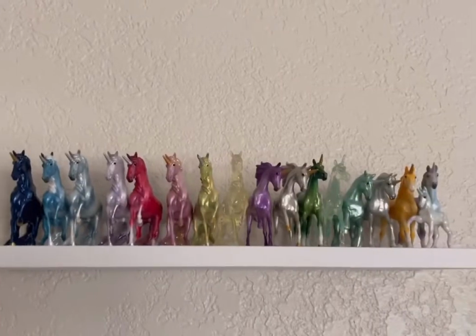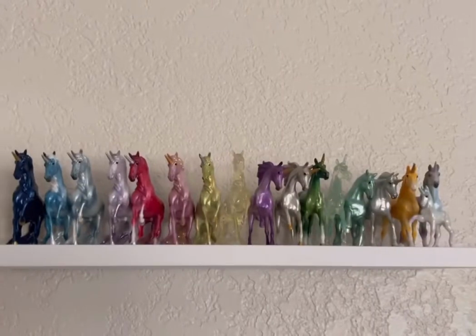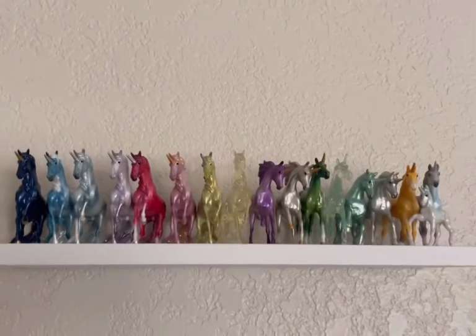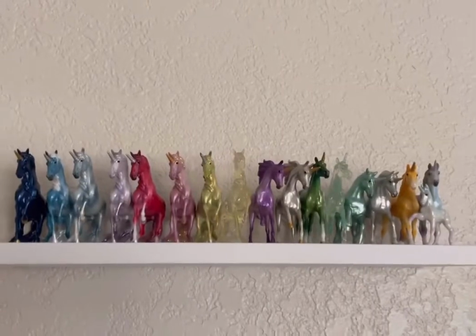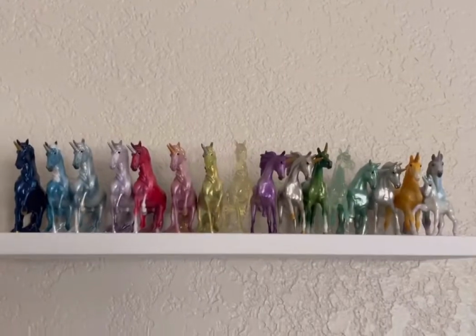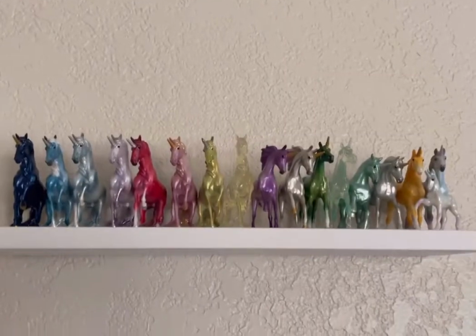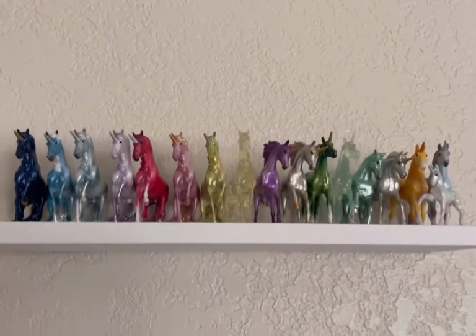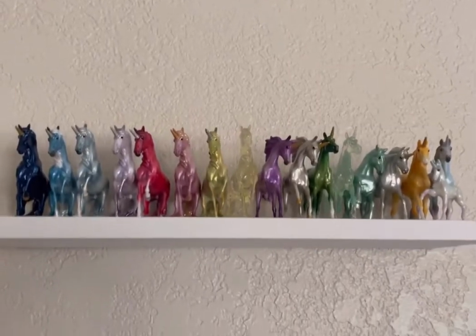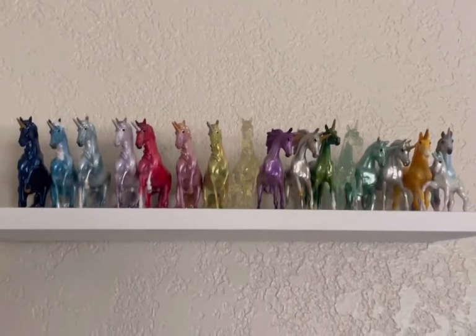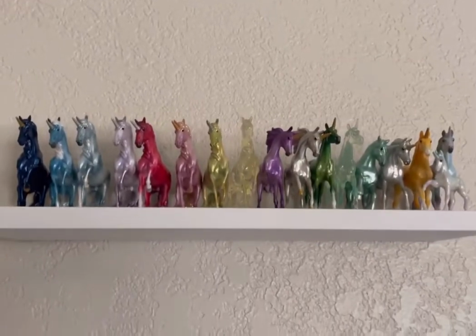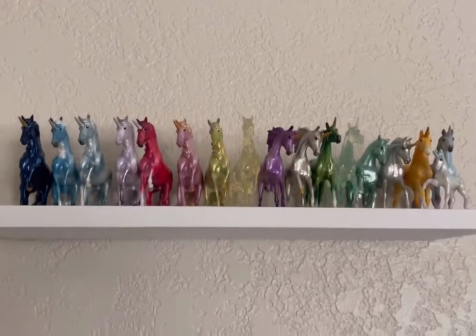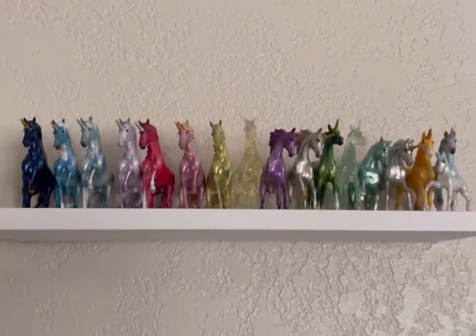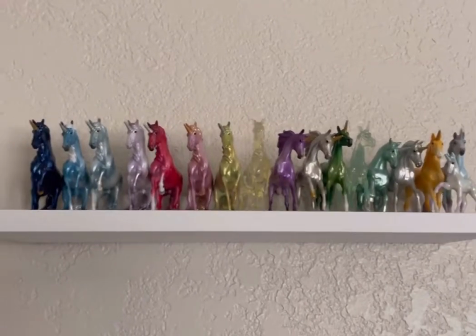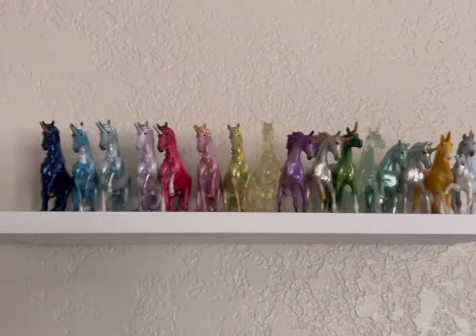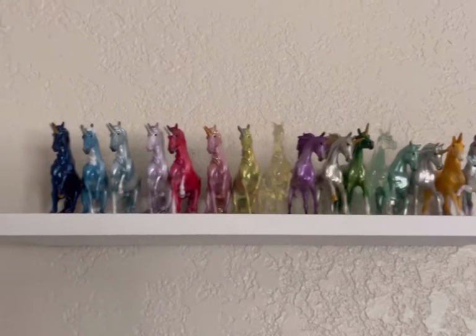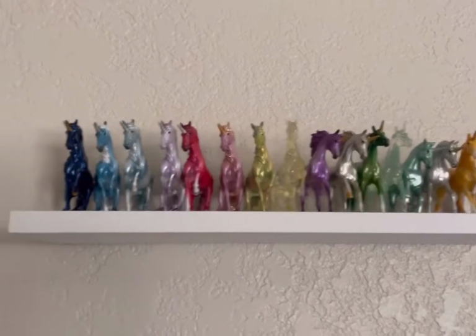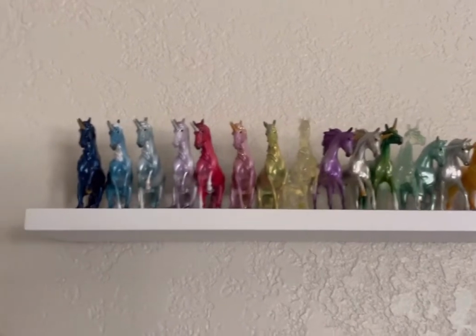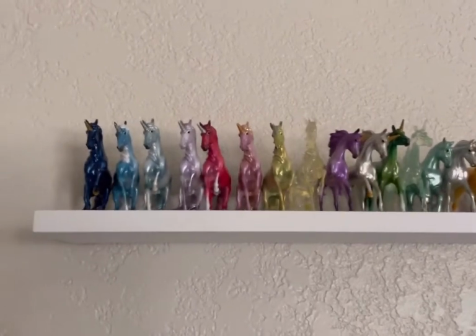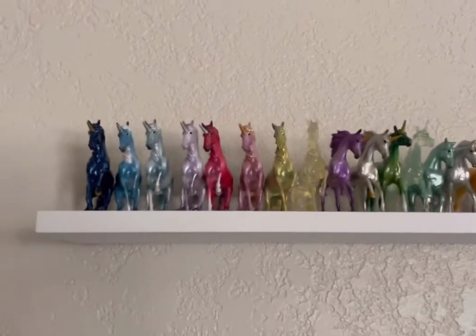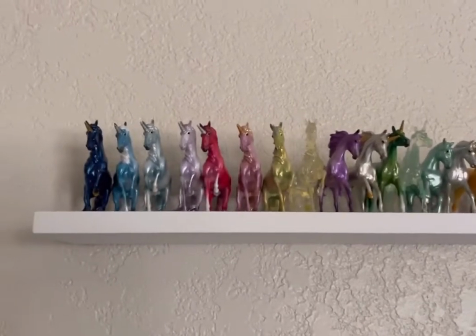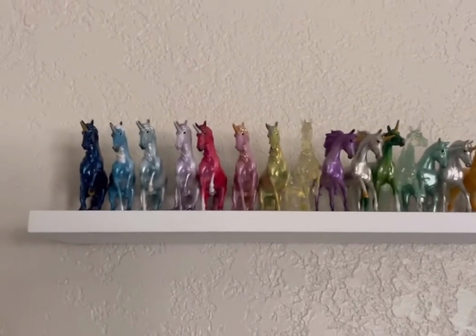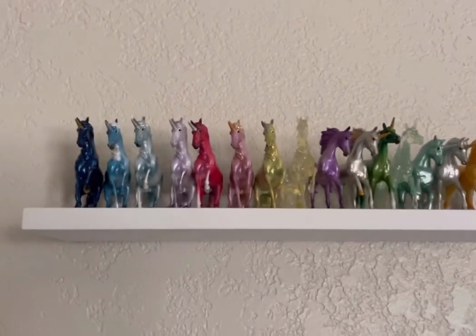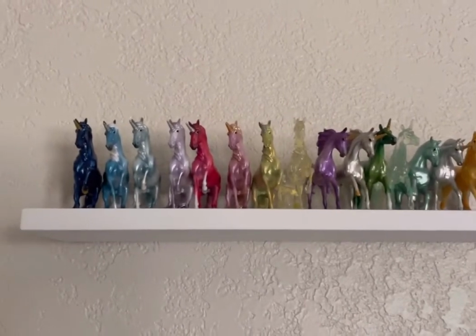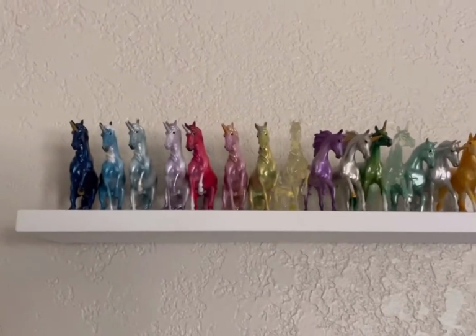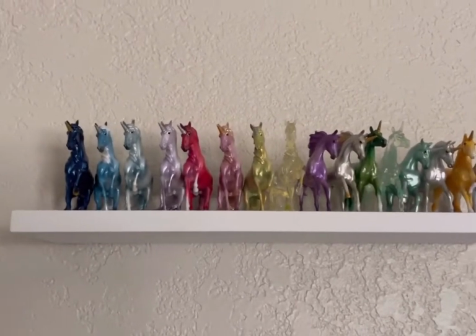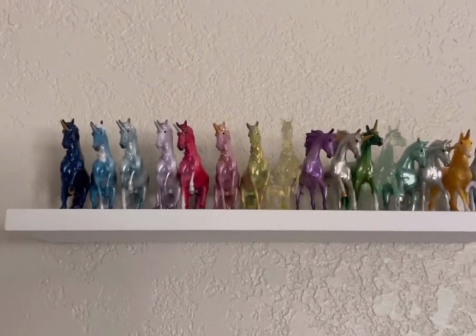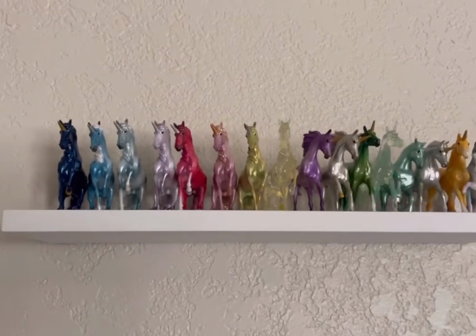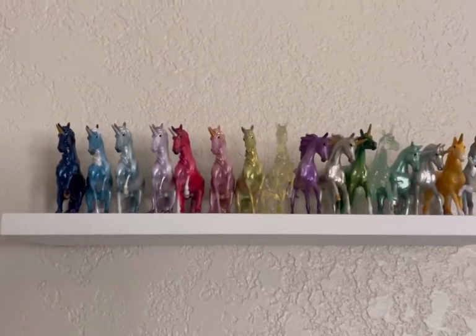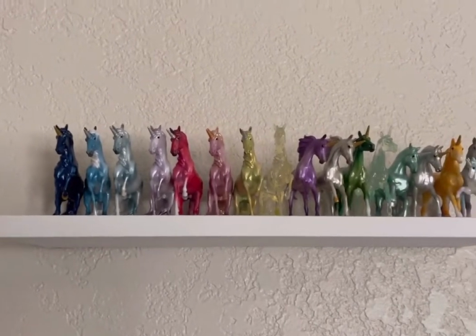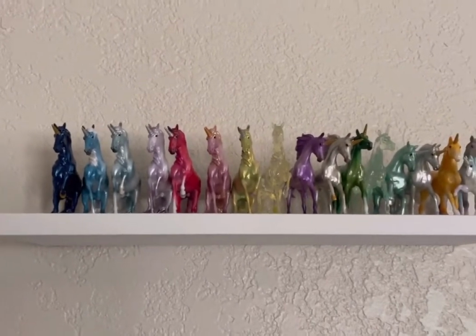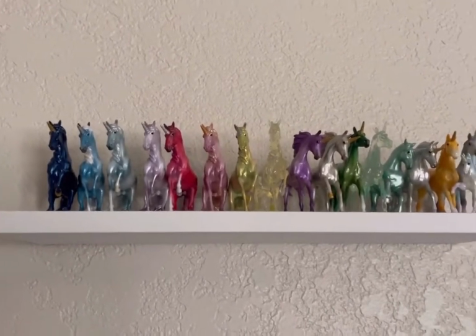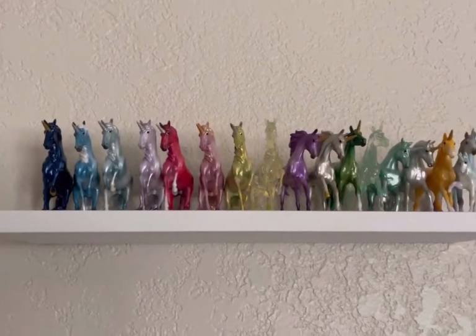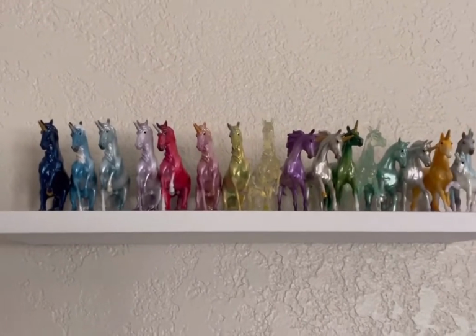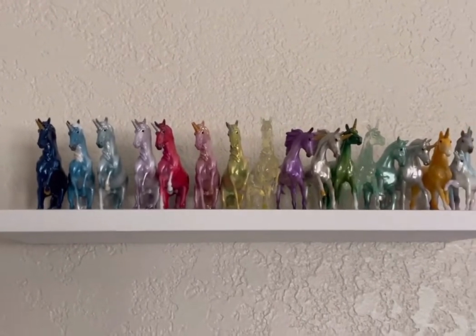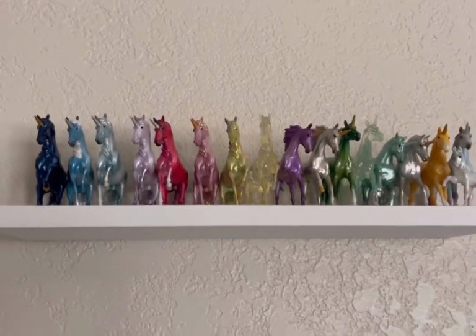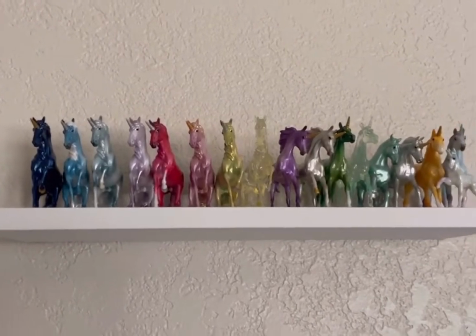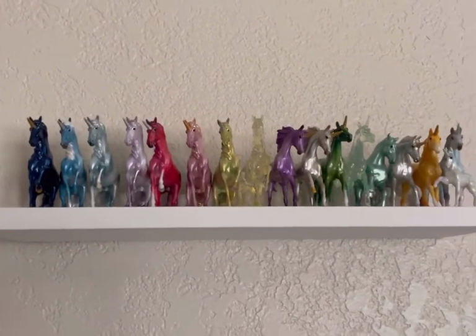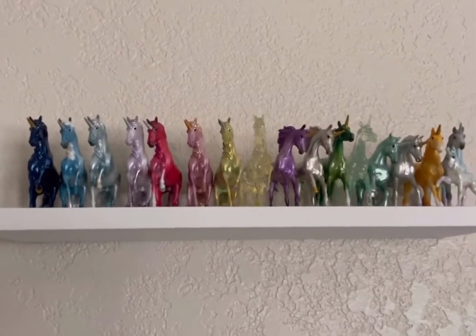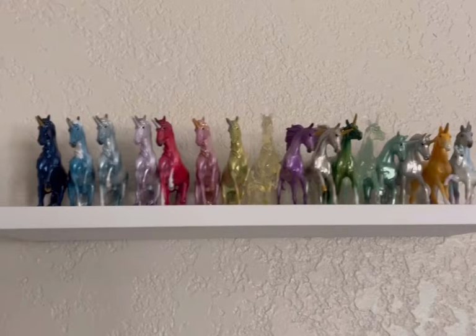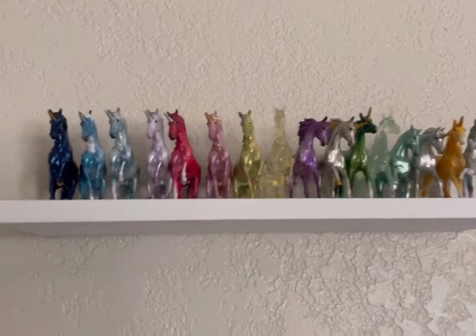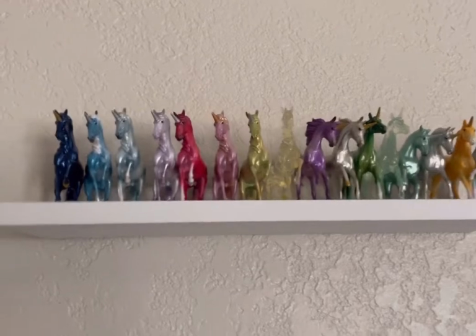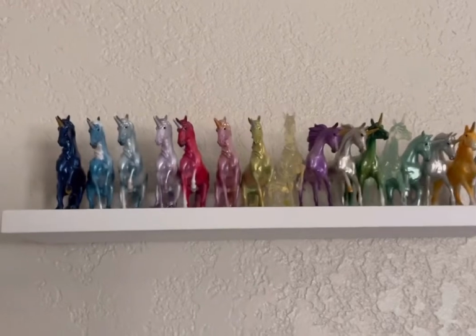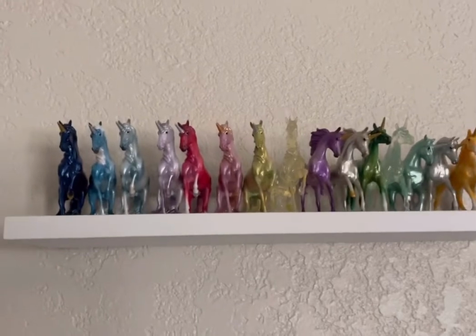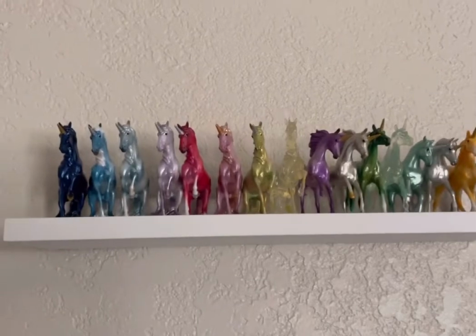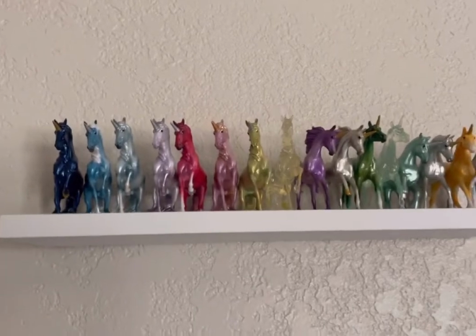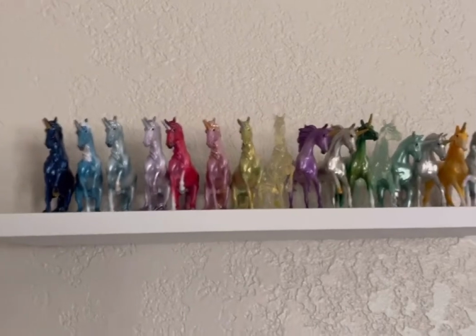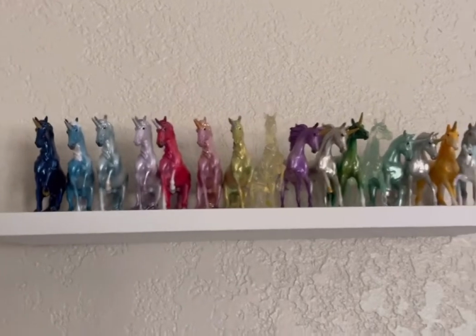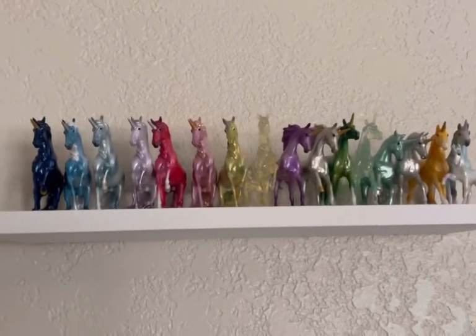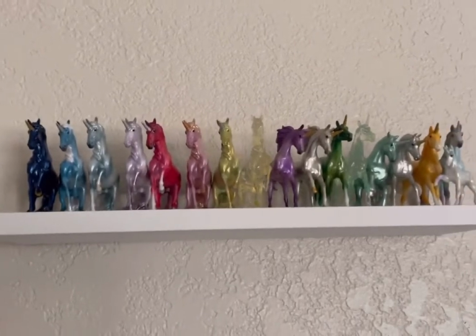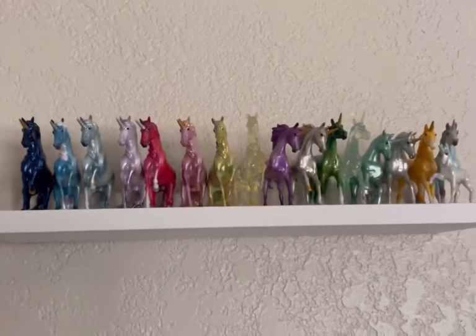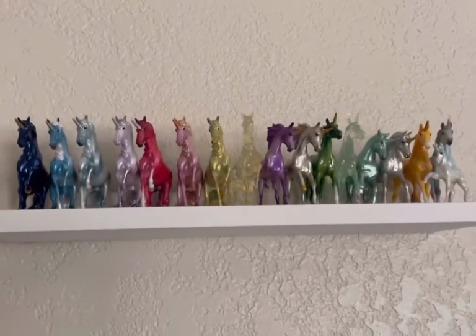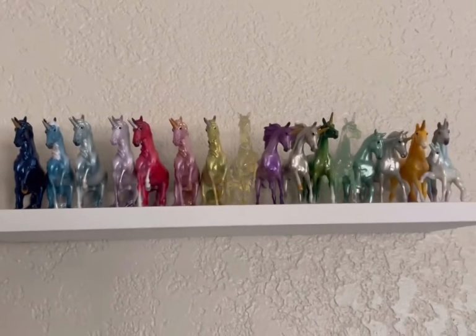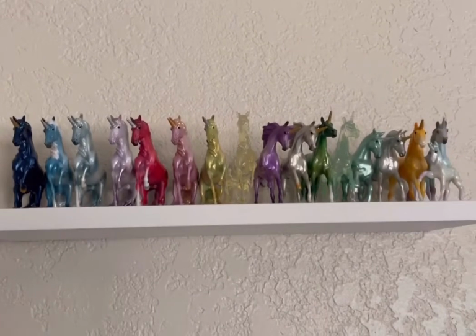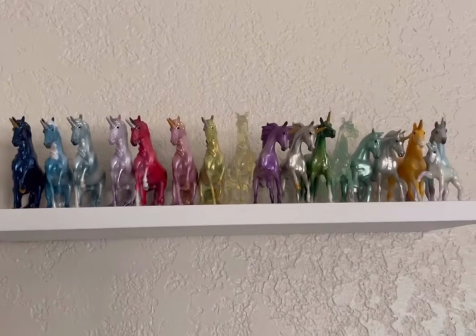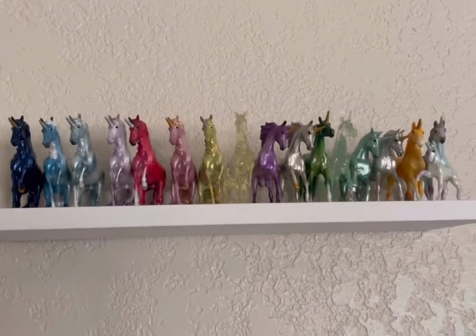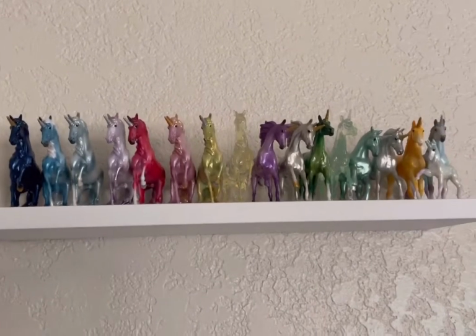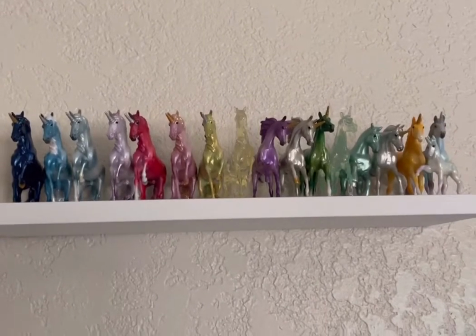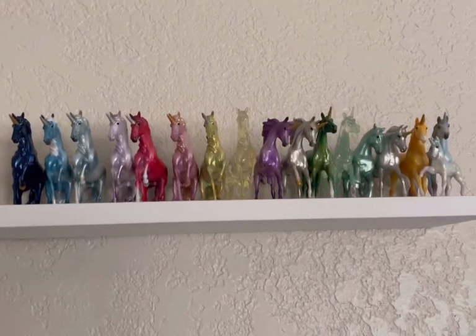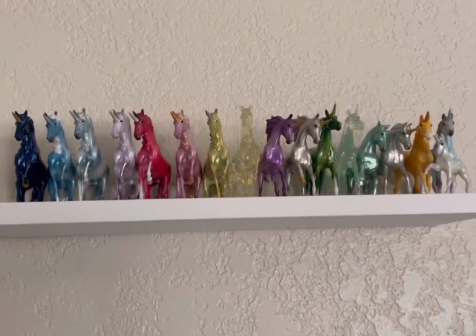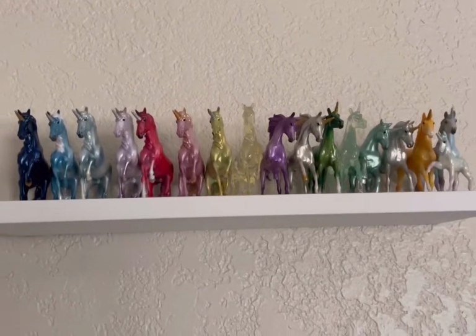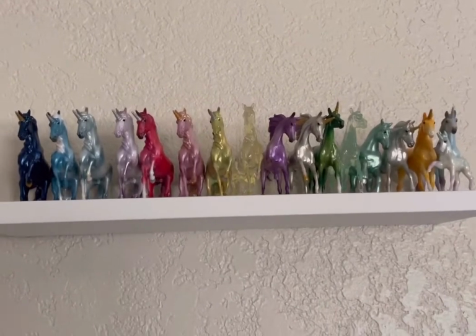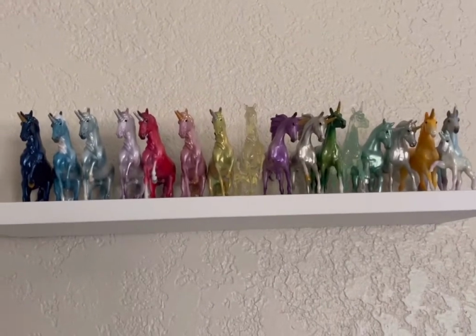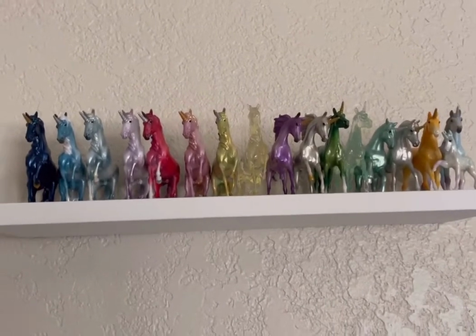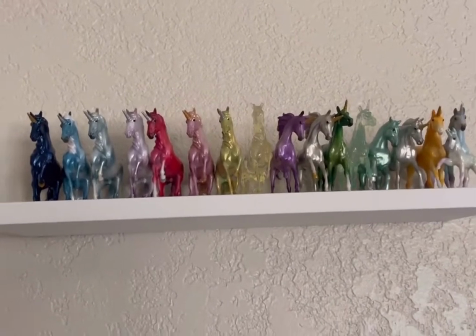Moving on to my field mates, I'll be skimming over these guys as there's a lot of them, but here's my unicorn shelf.